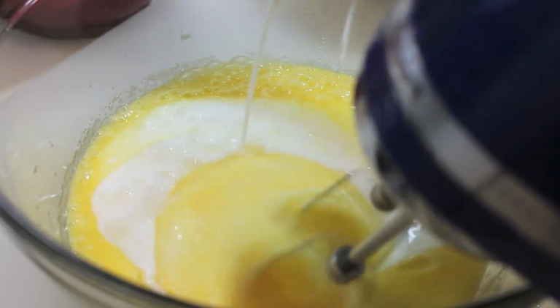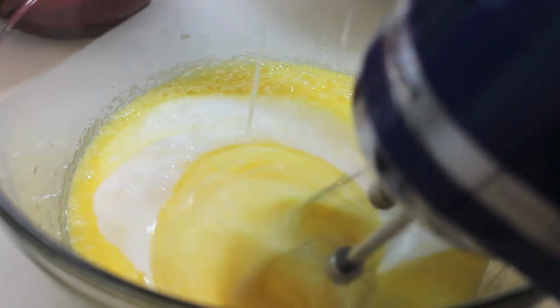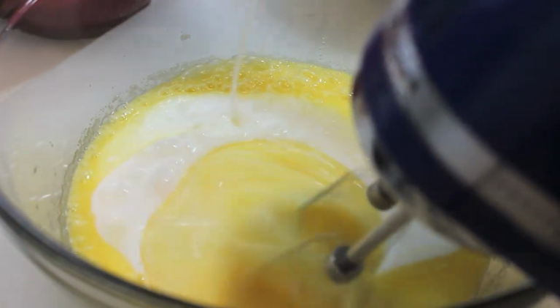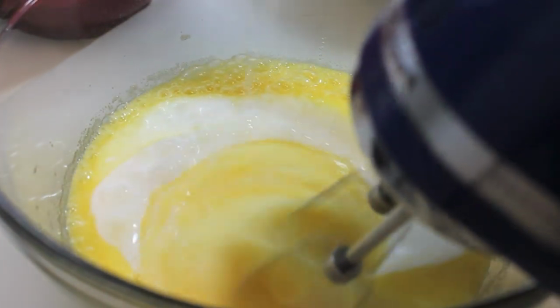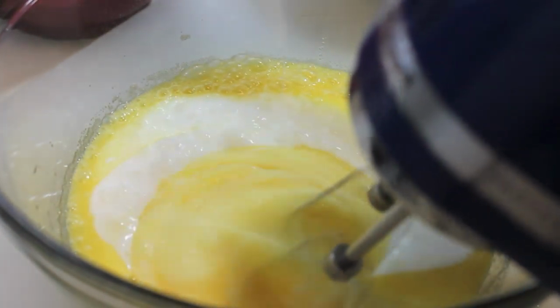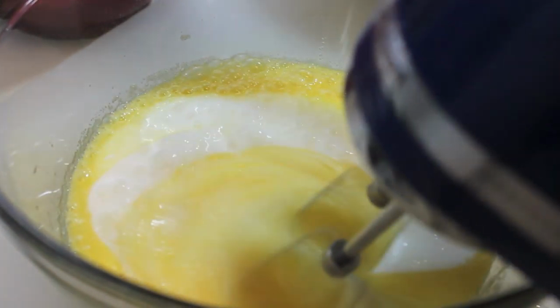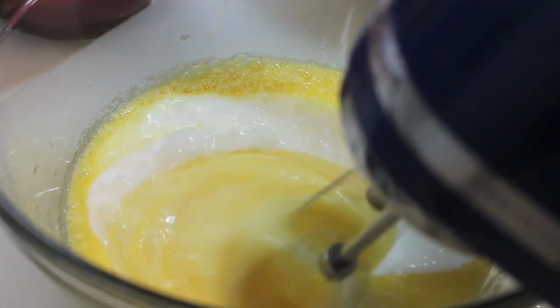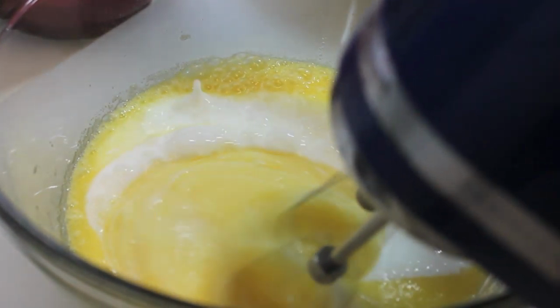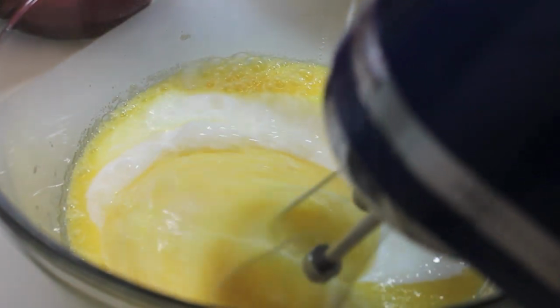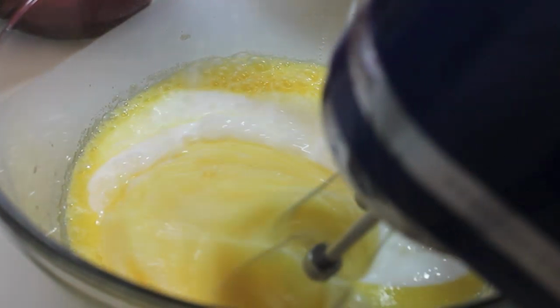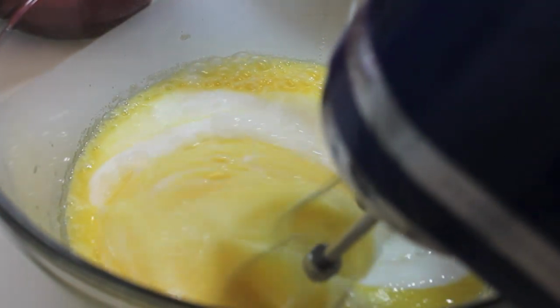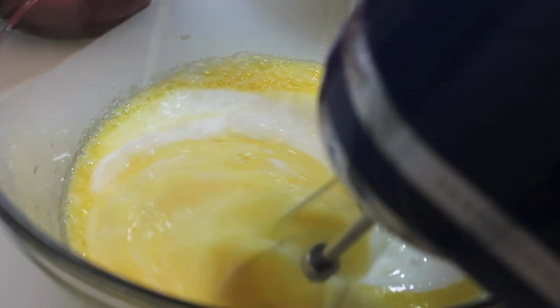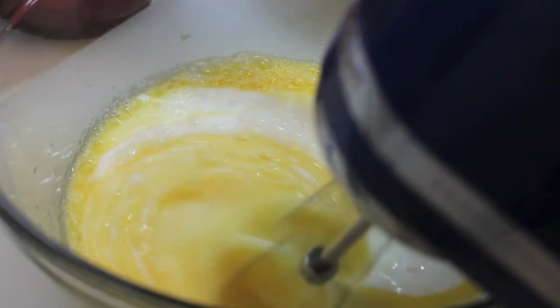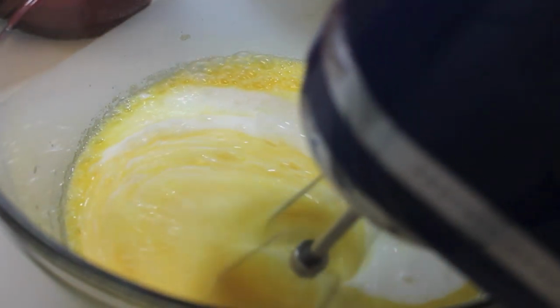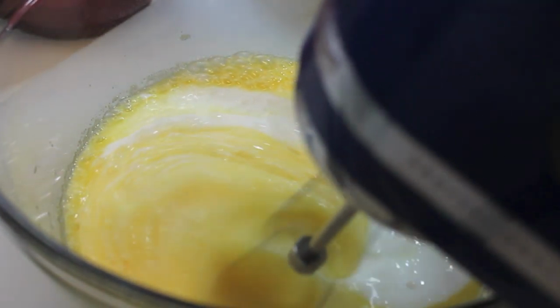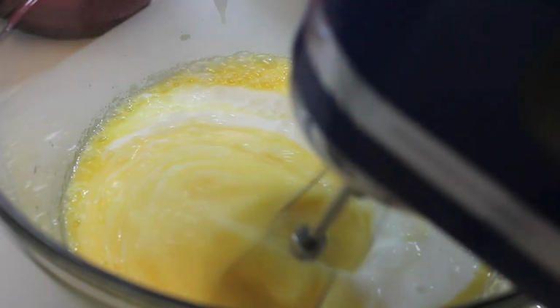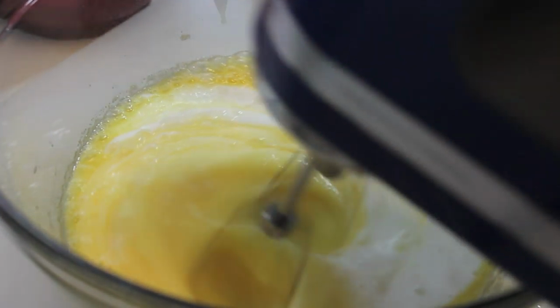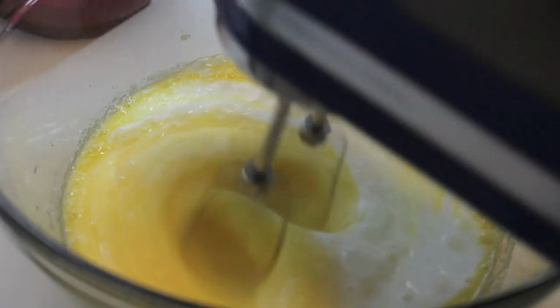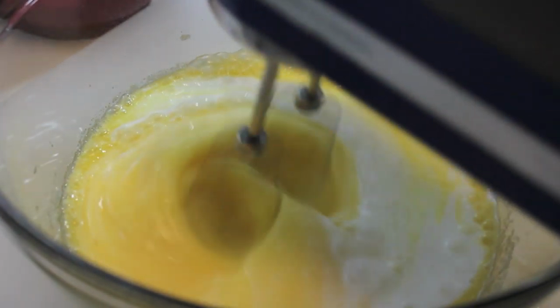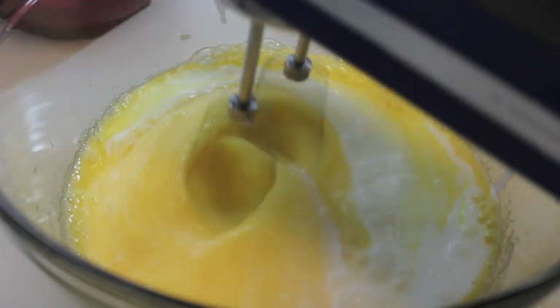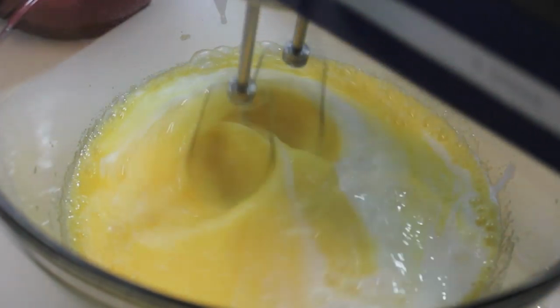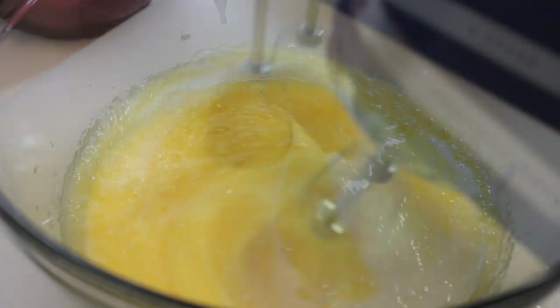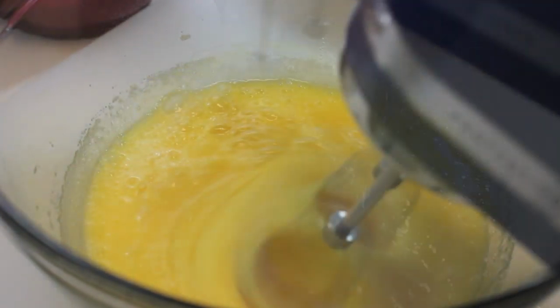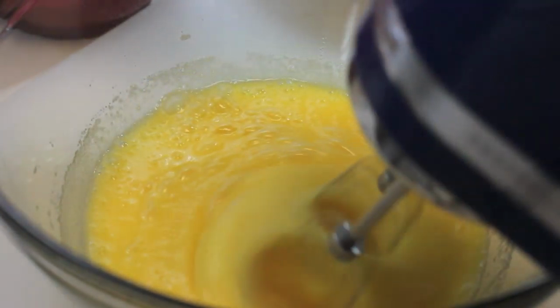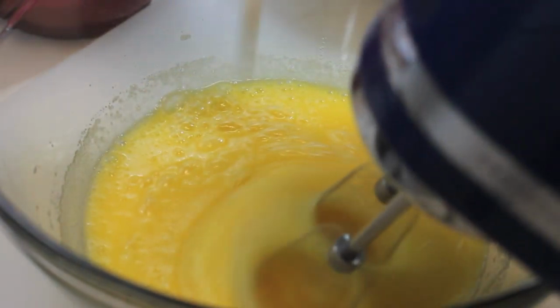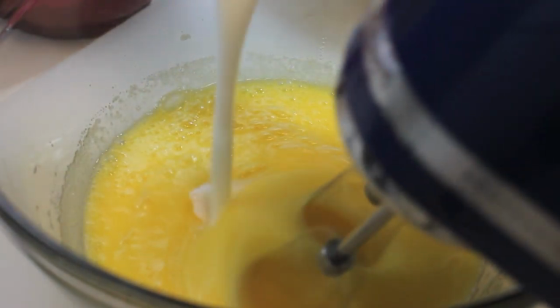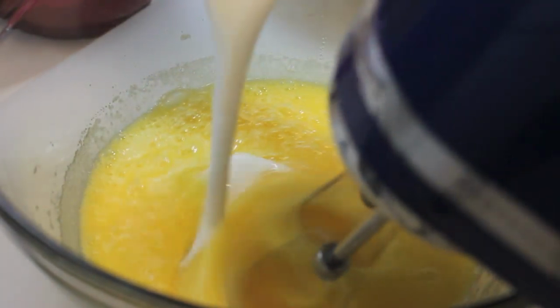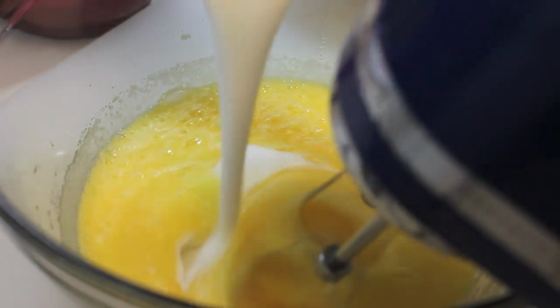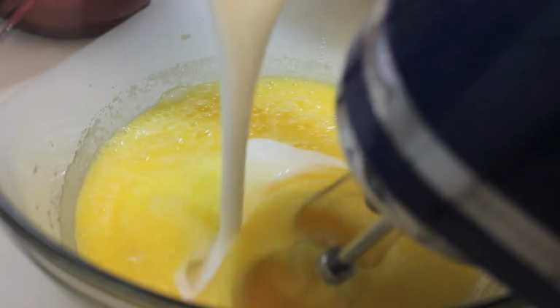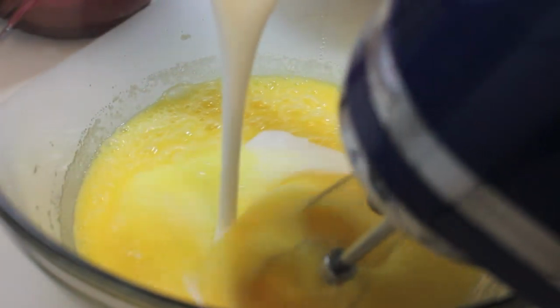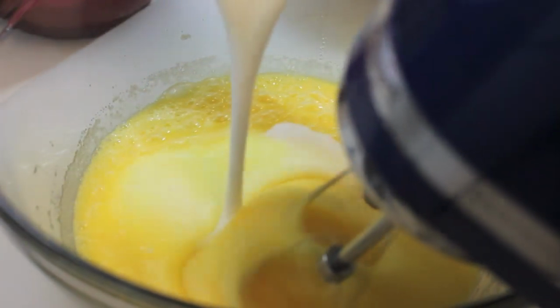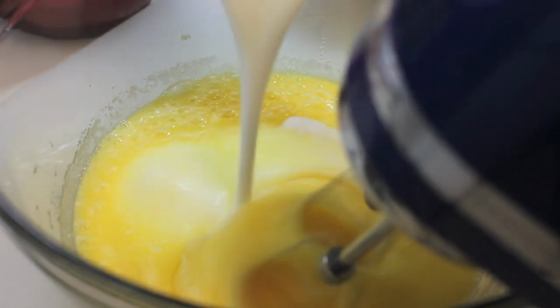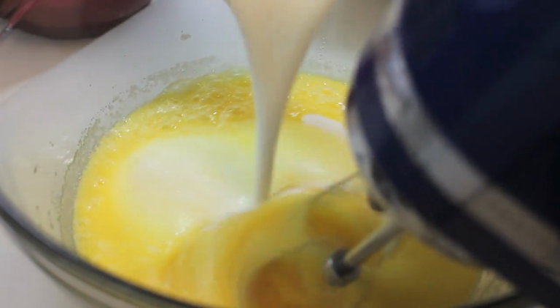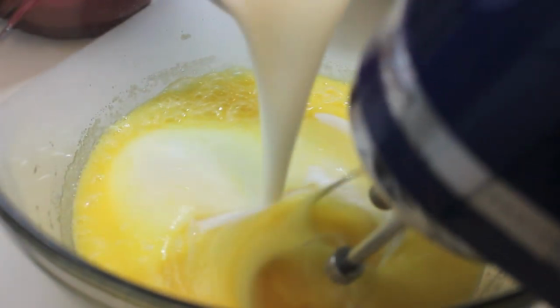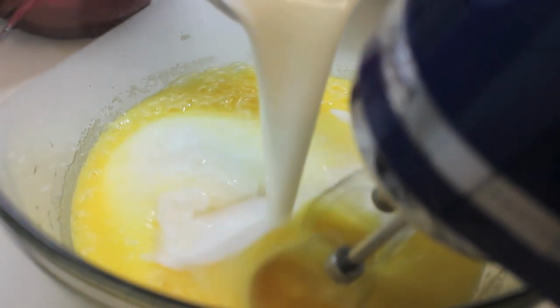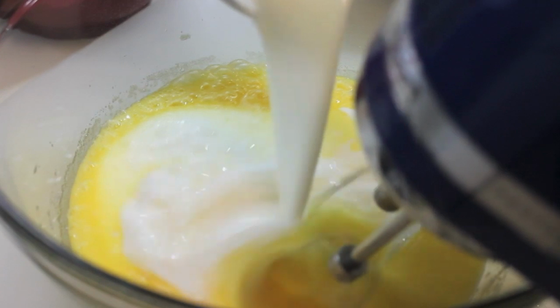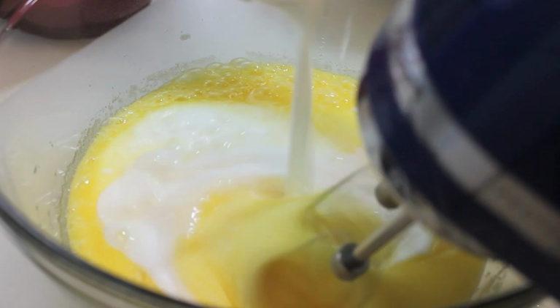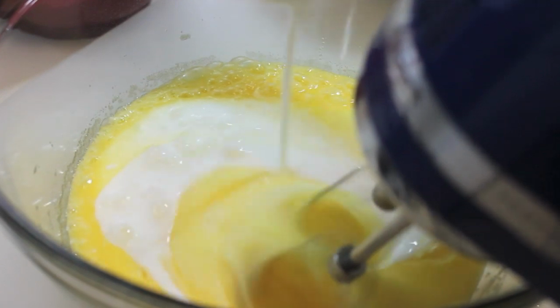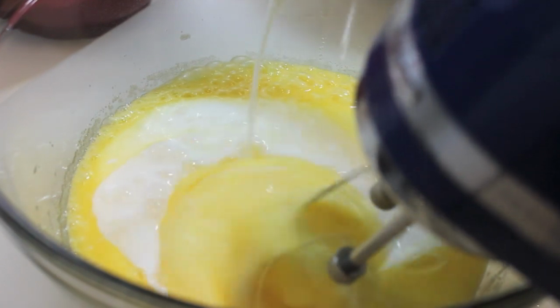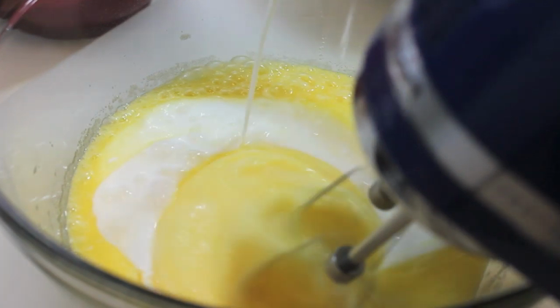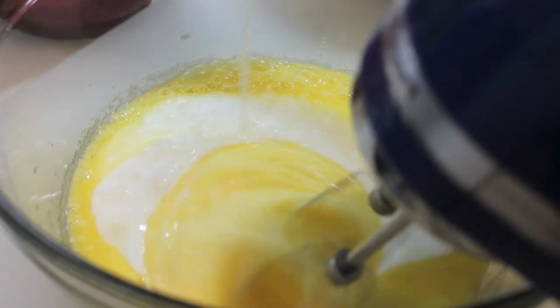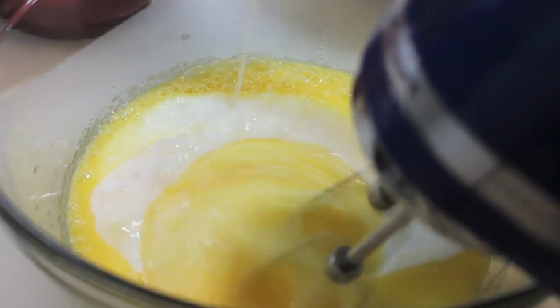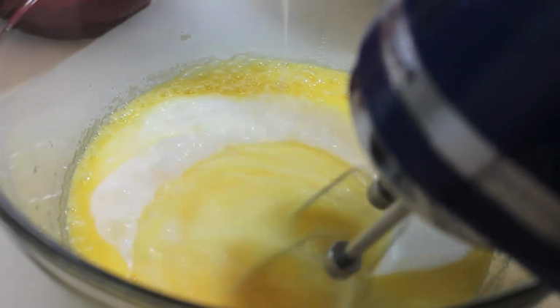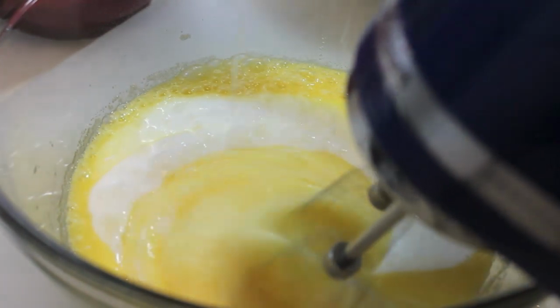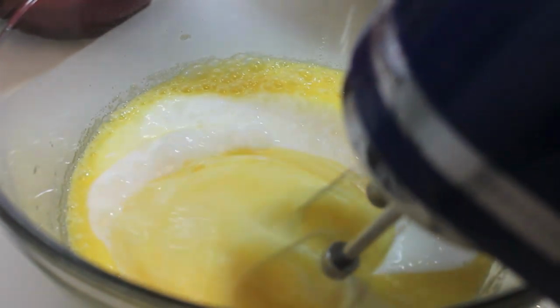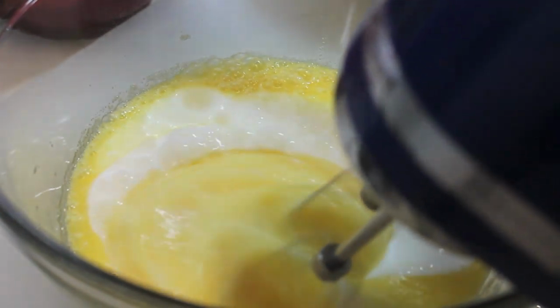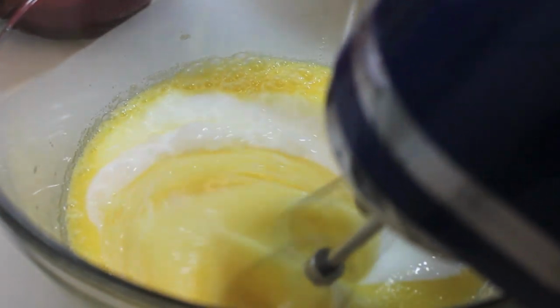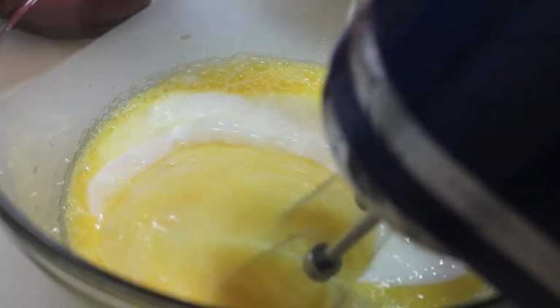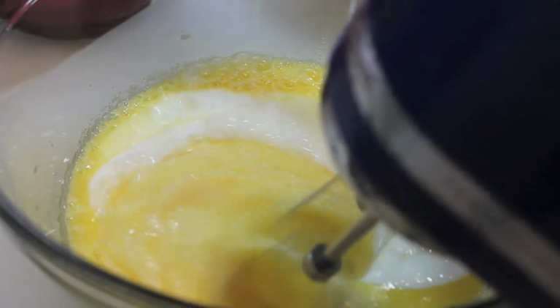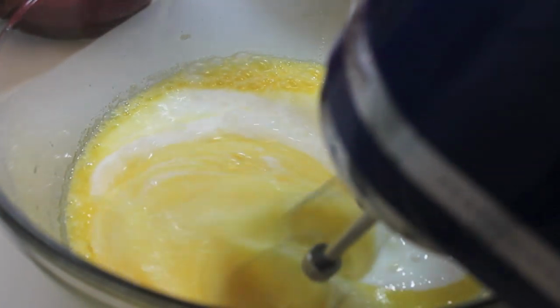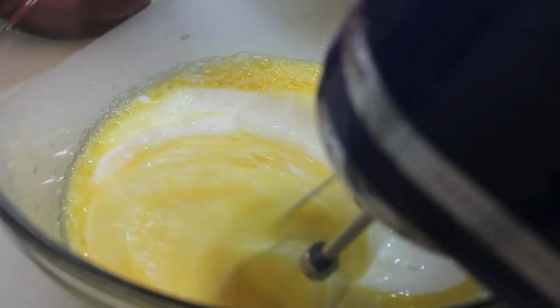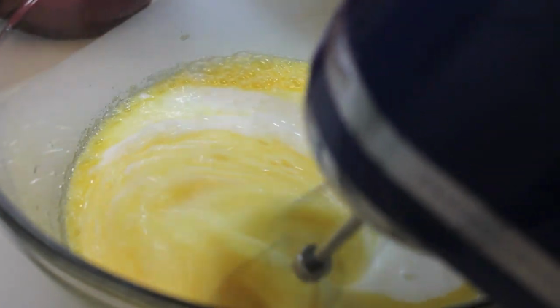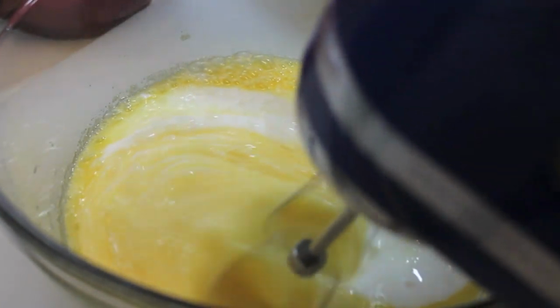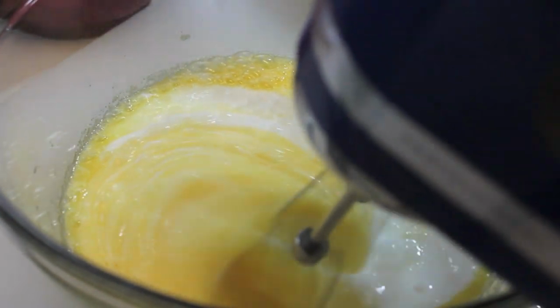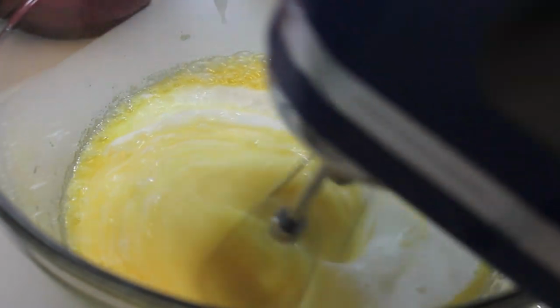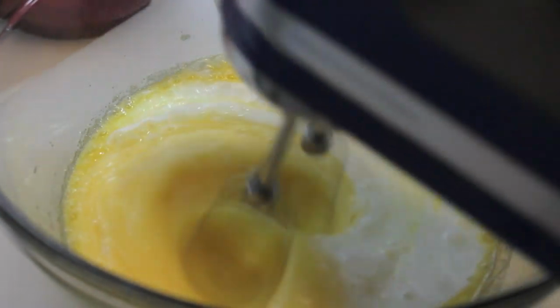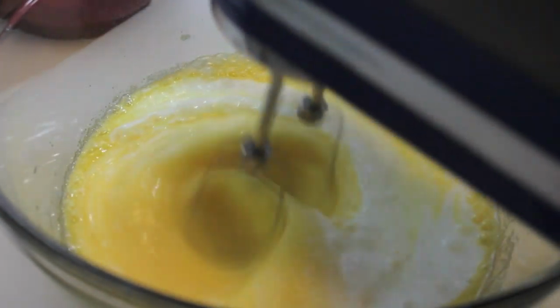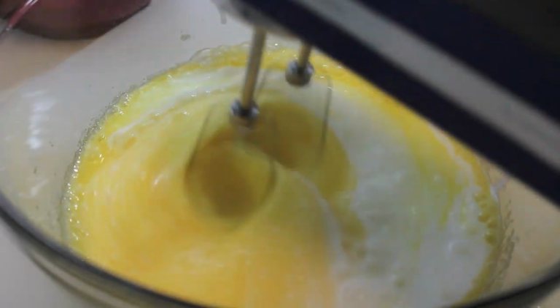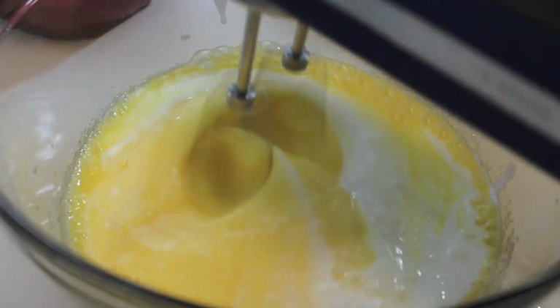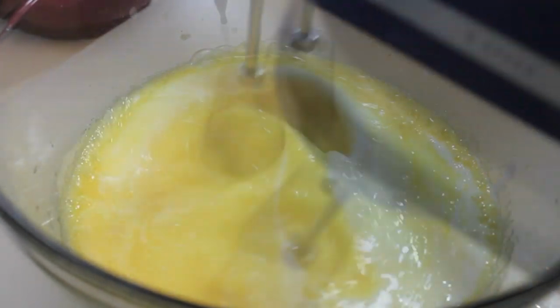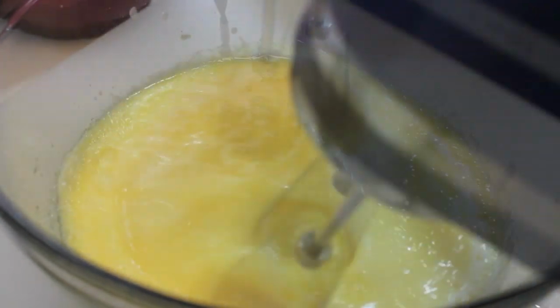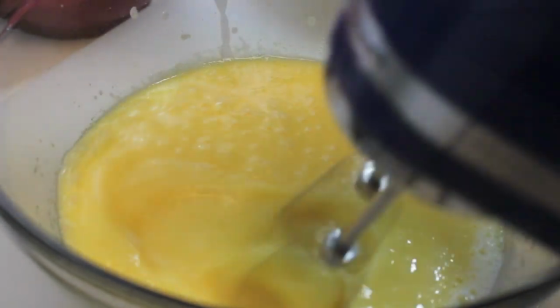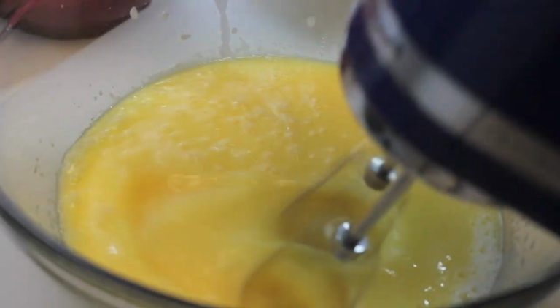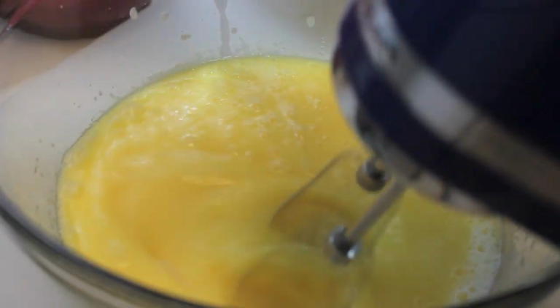Now we're going to add in some buttermilk. I am using buttermilk and I do recommend that you stick to using buttermilk instead of regular milk for this recipe.